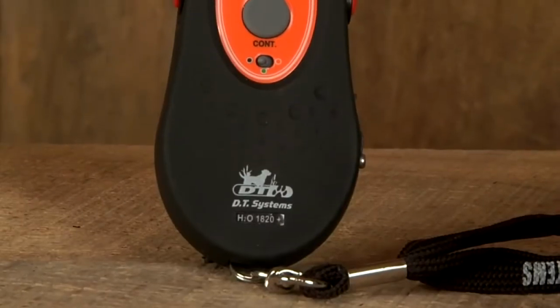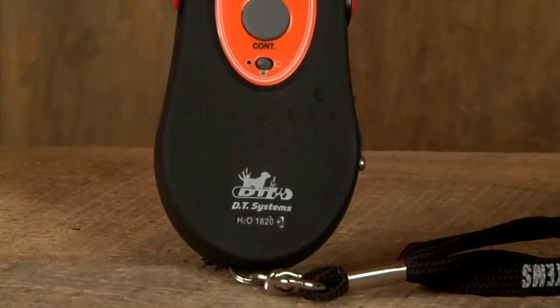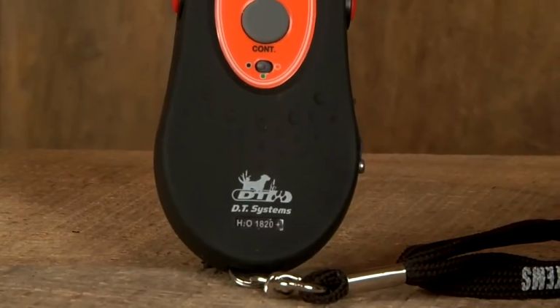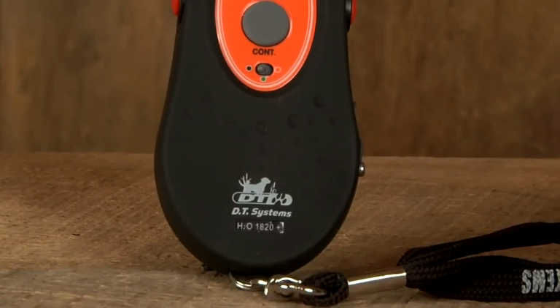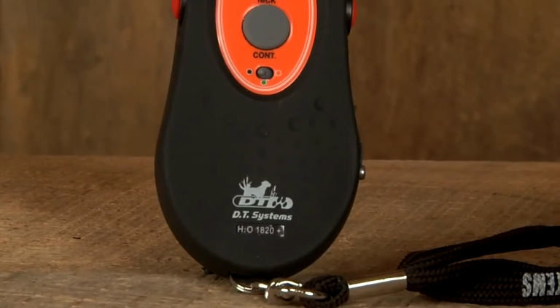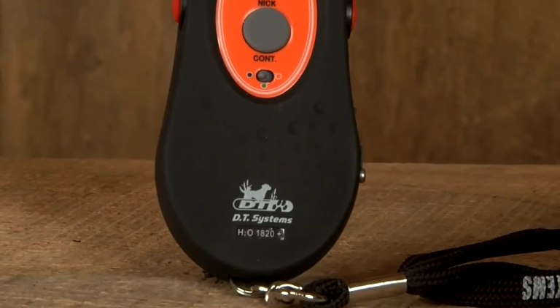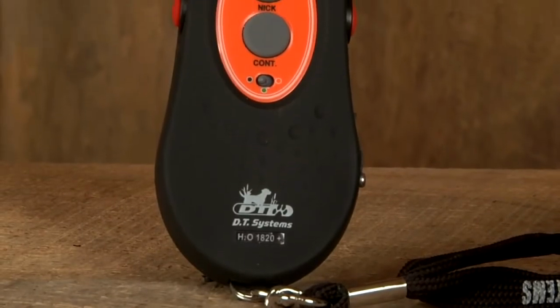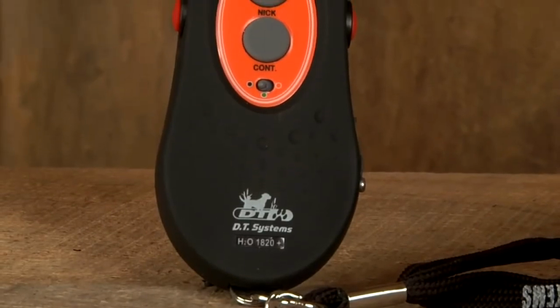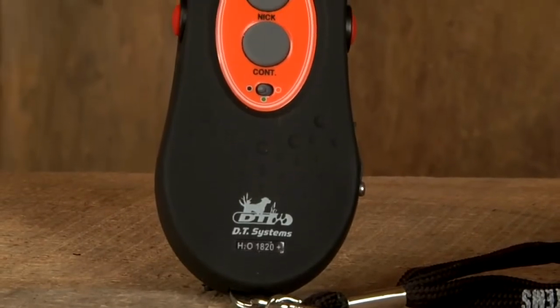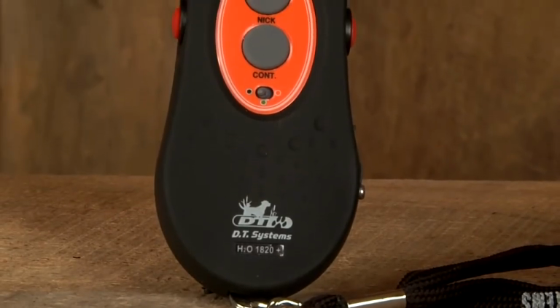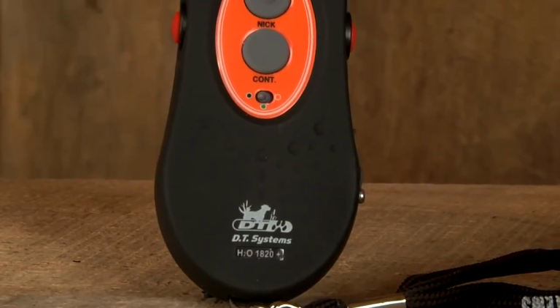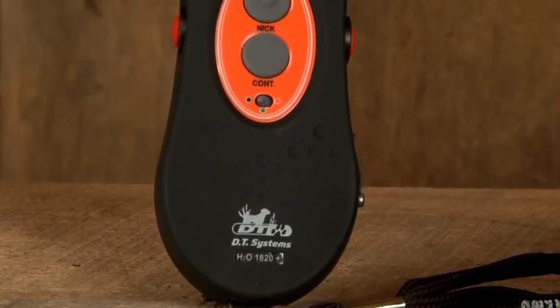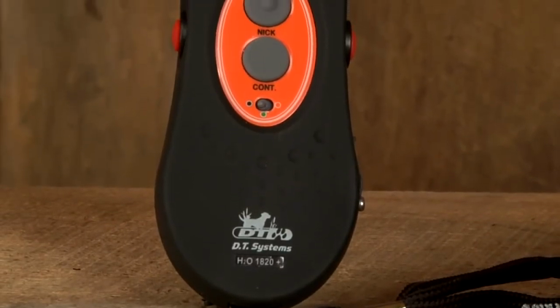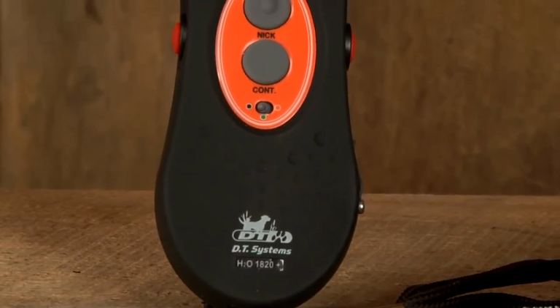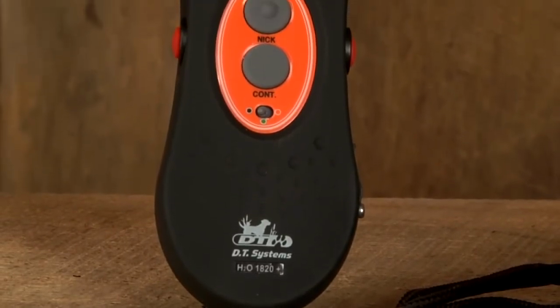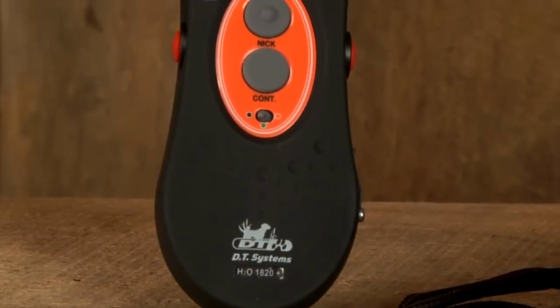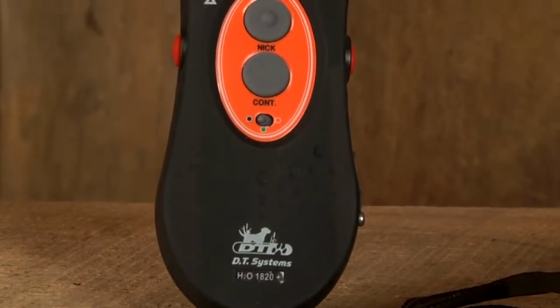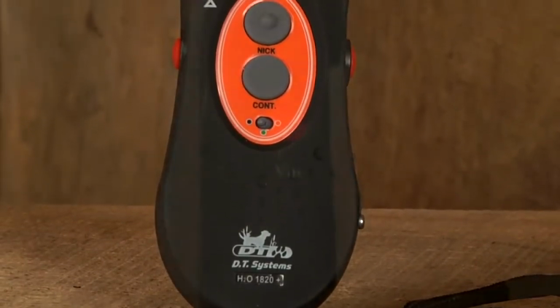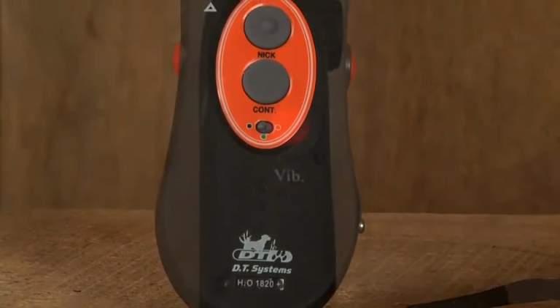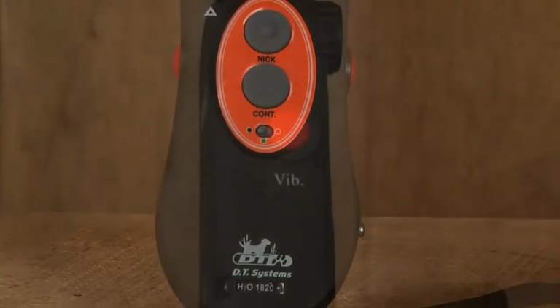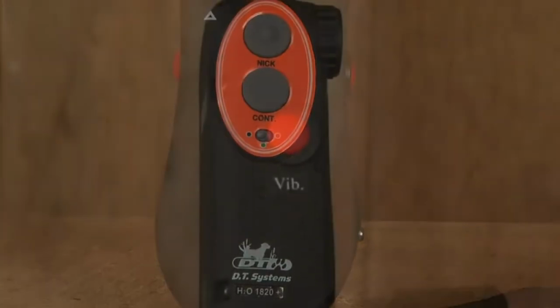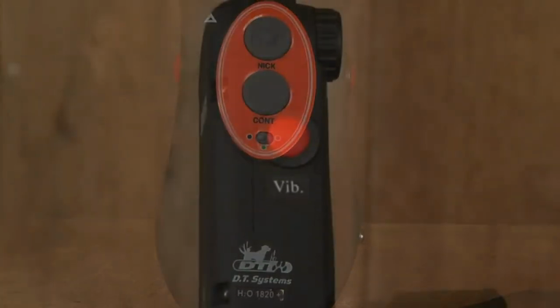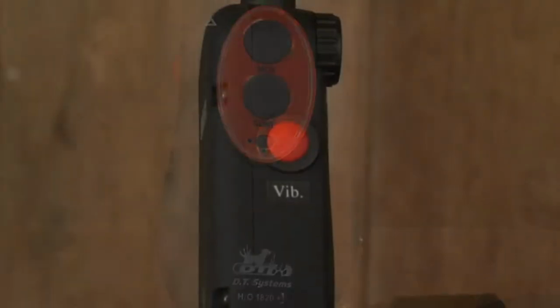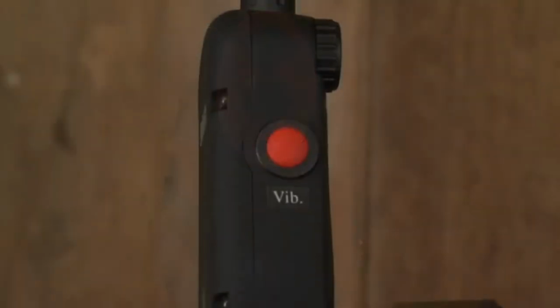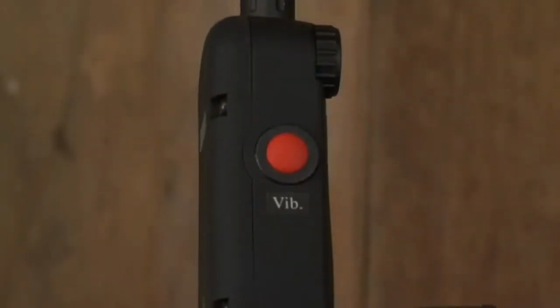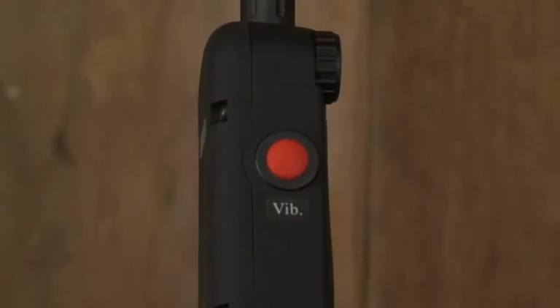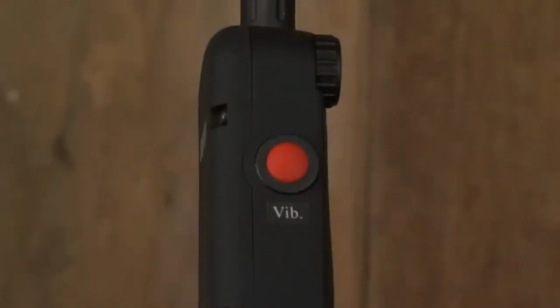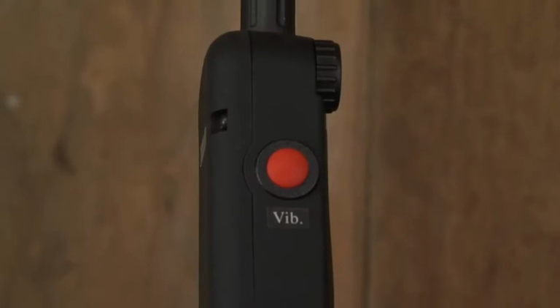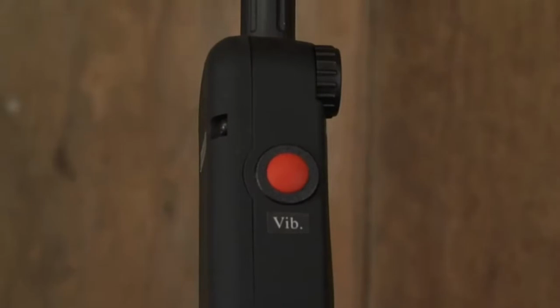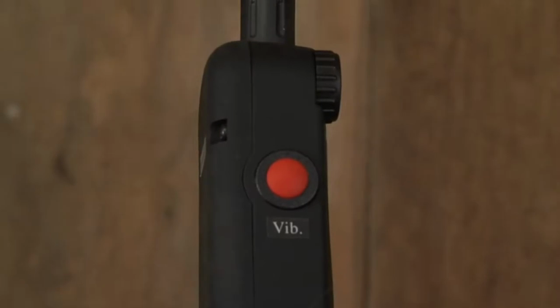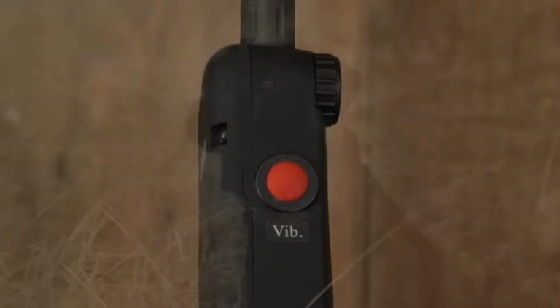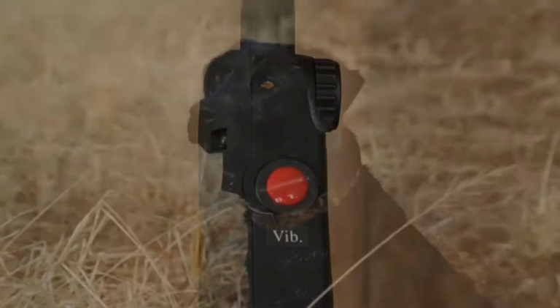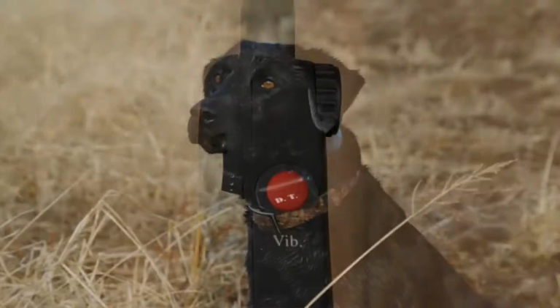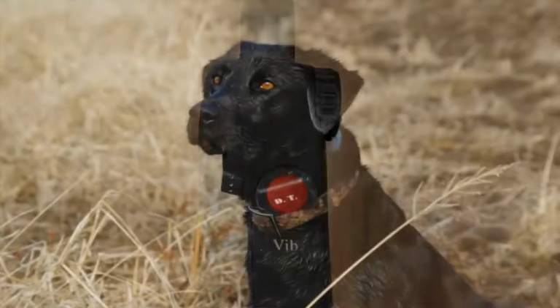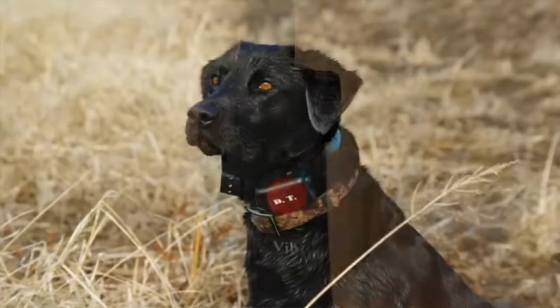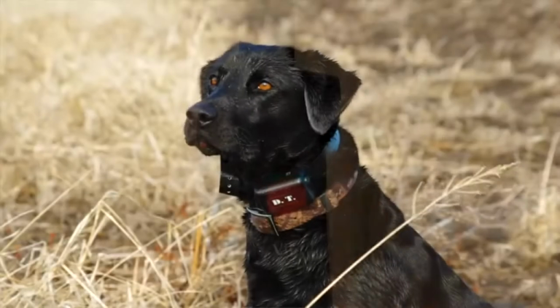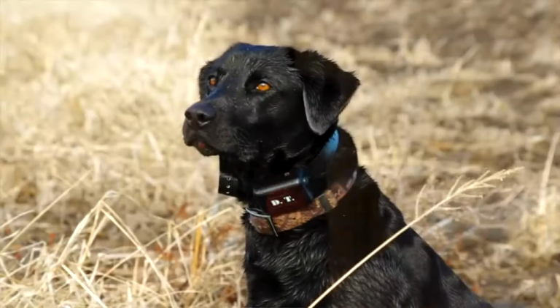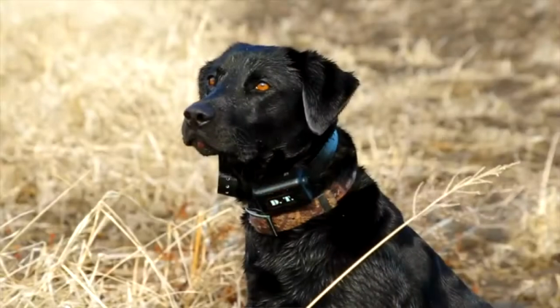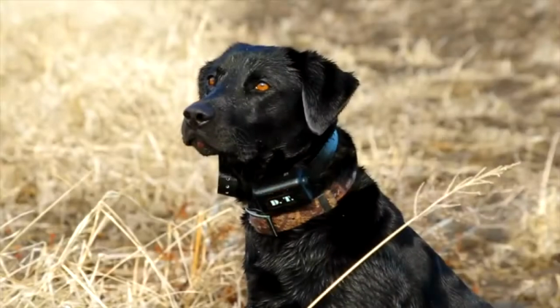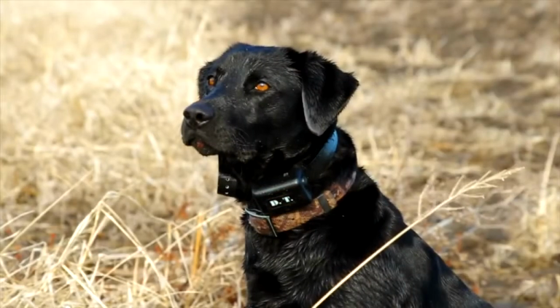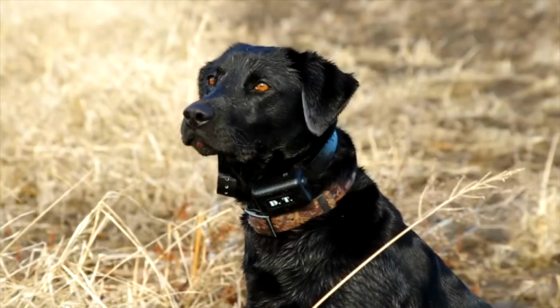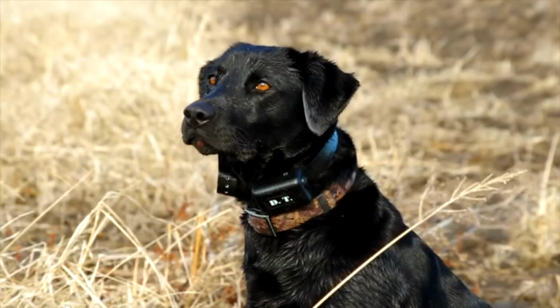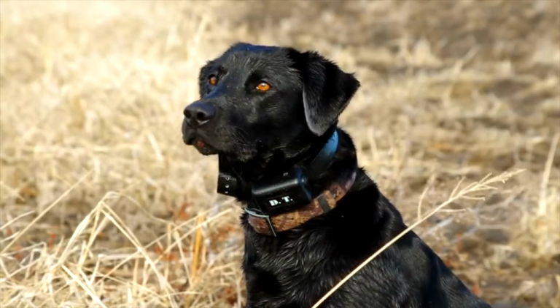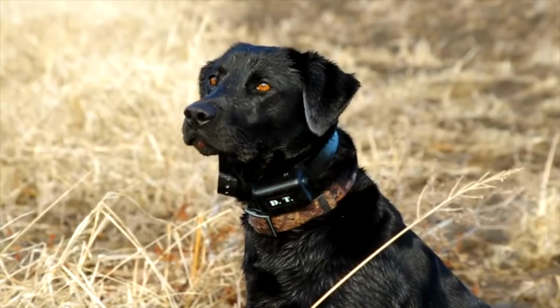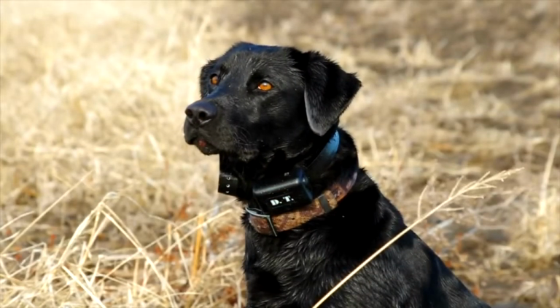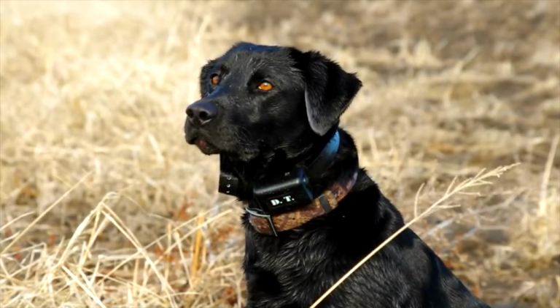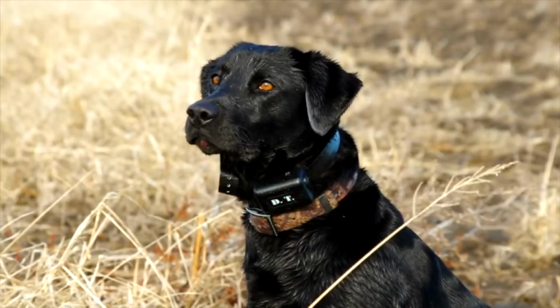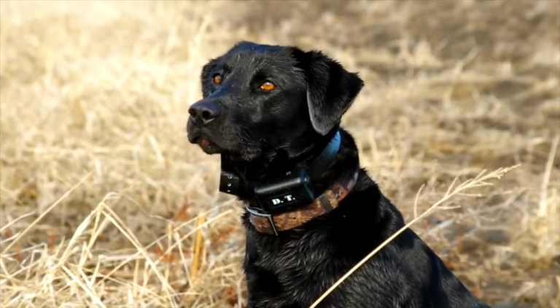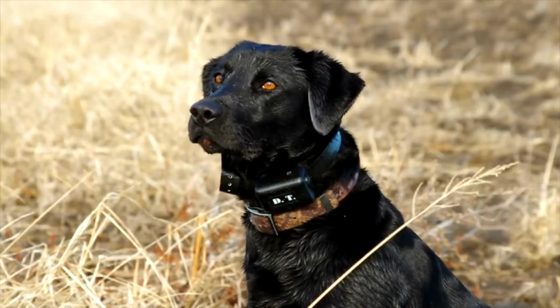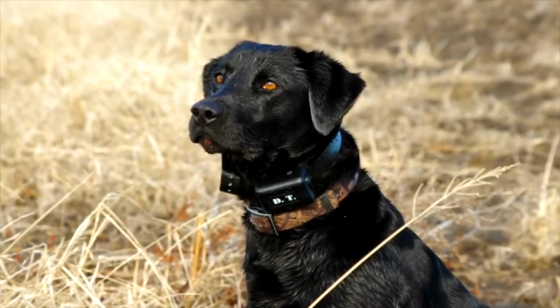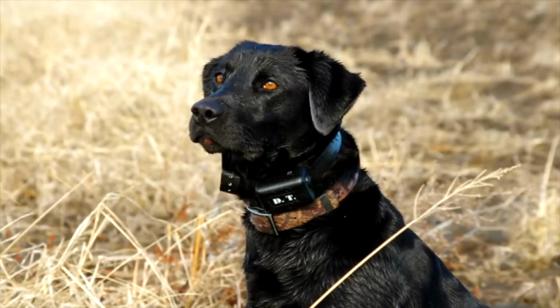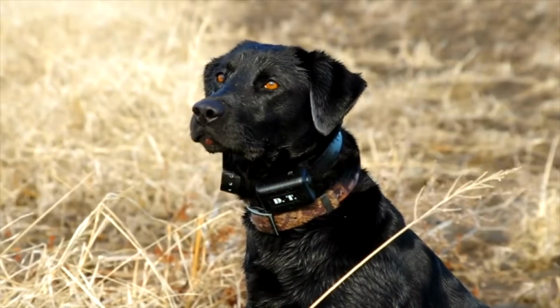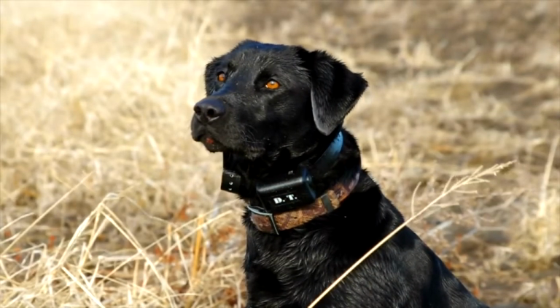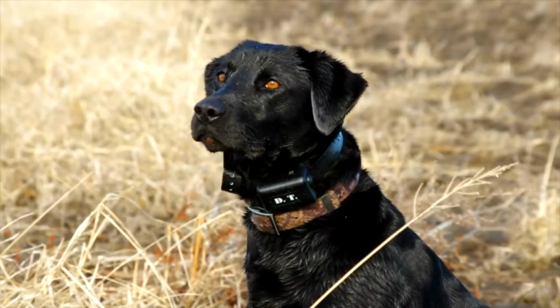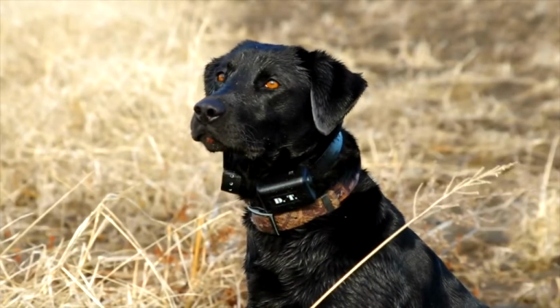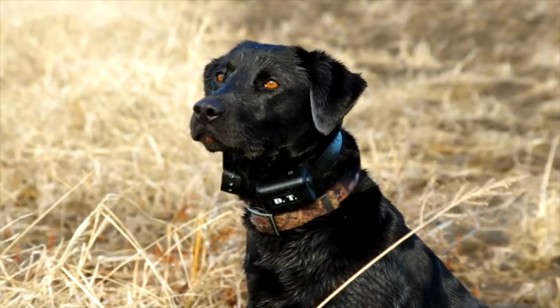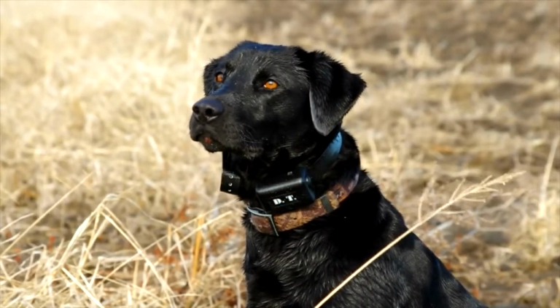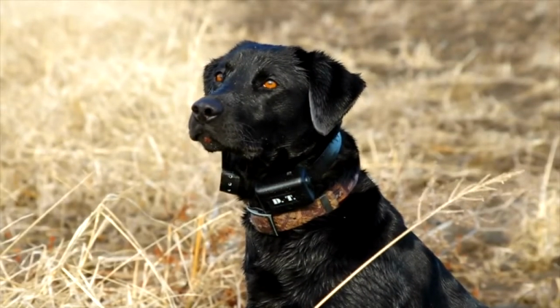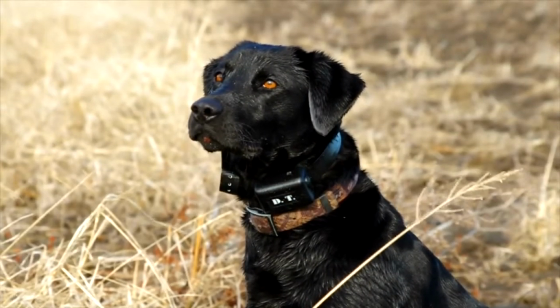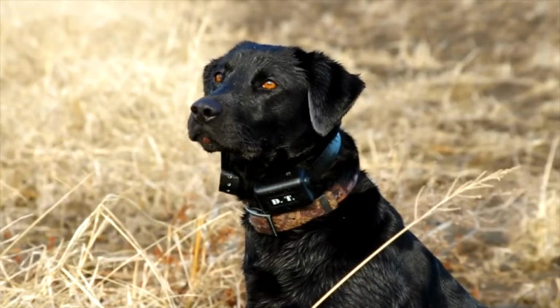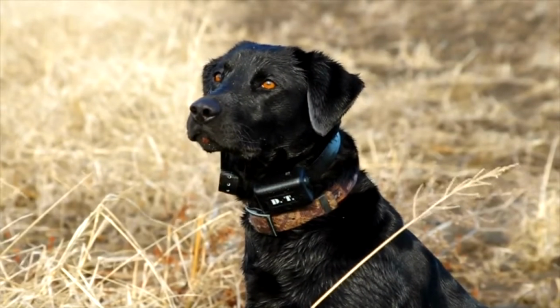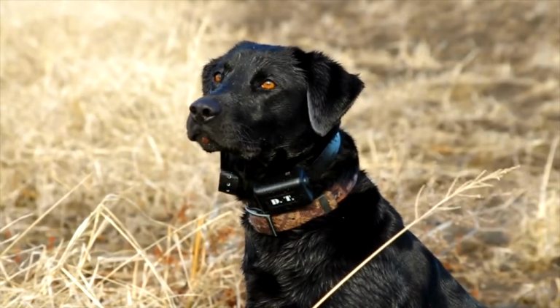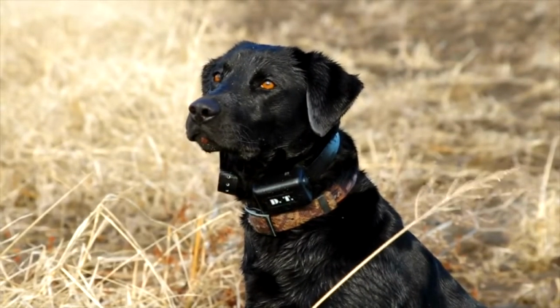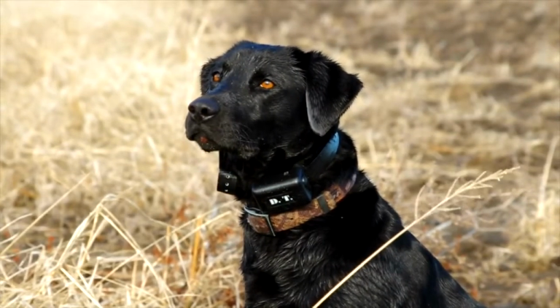The H2O 1820 Plus adds vibration to your training tools, giving you the option to use vibration instead of electronic stimulation.